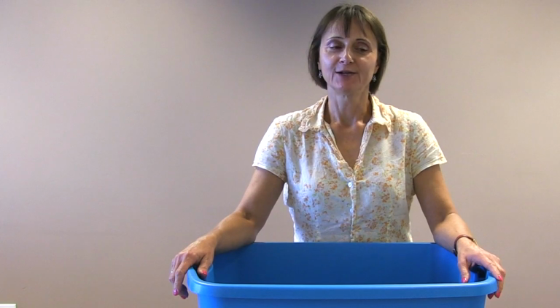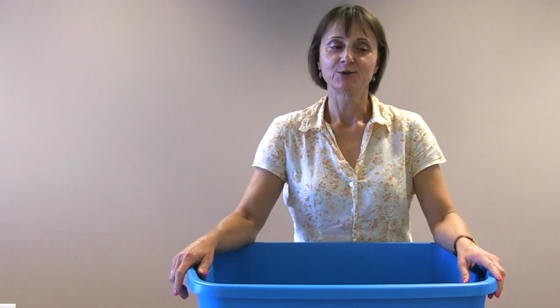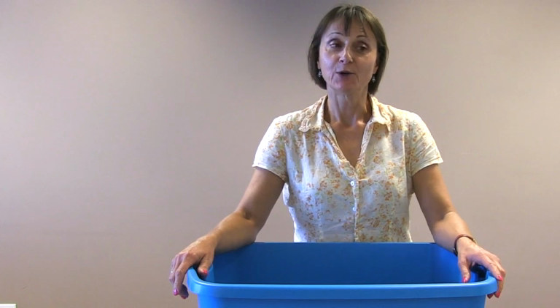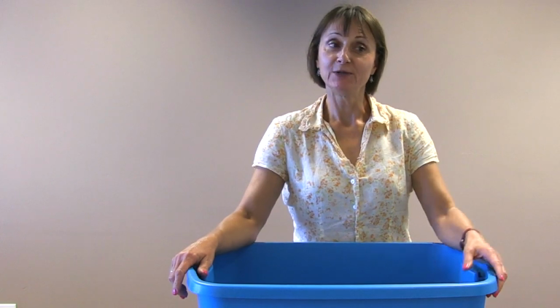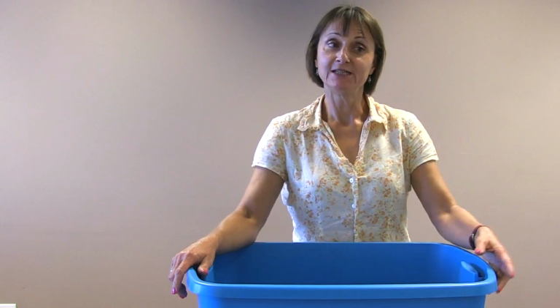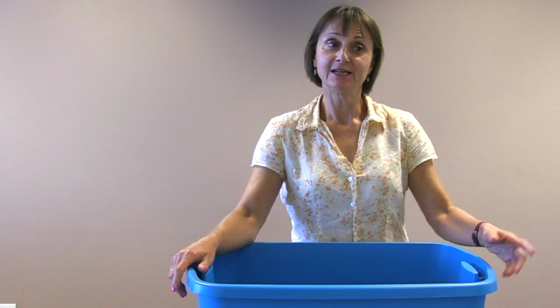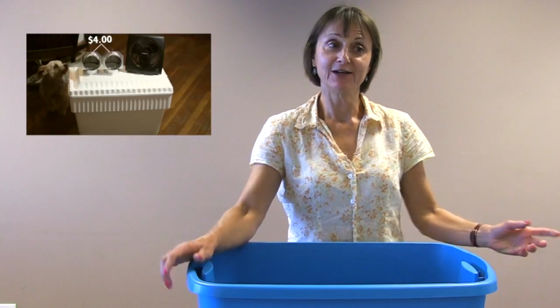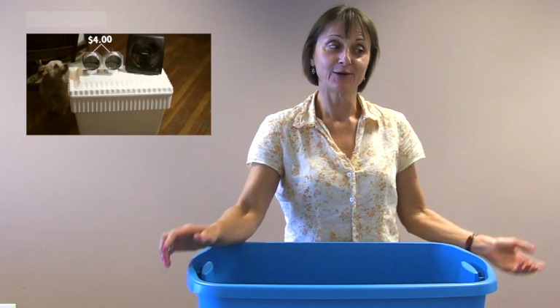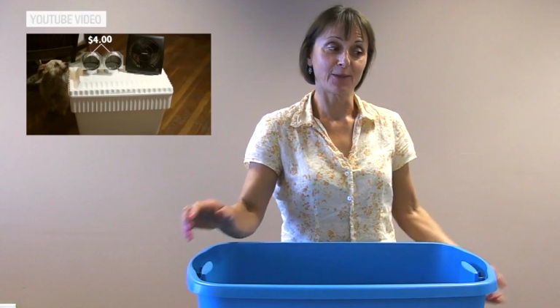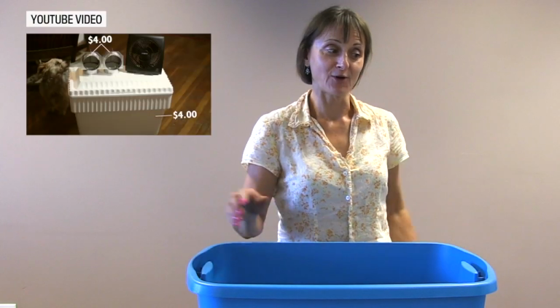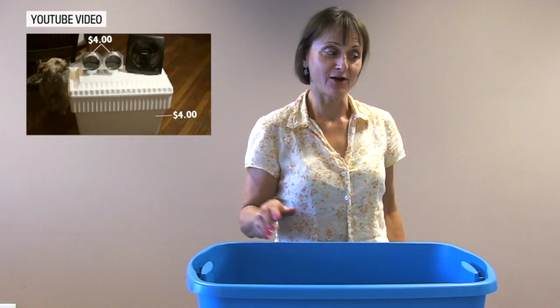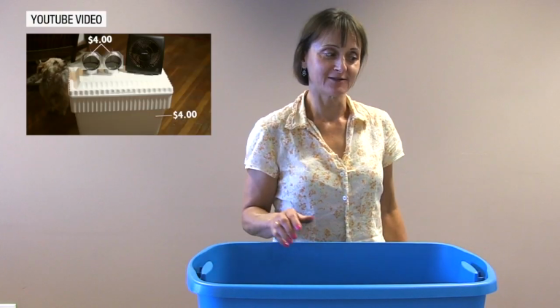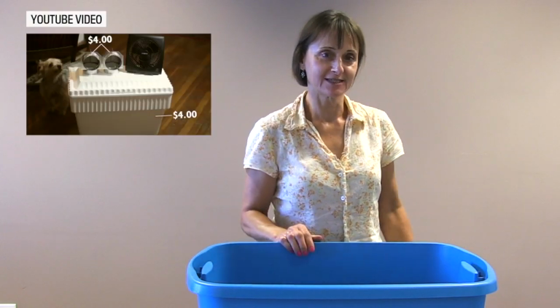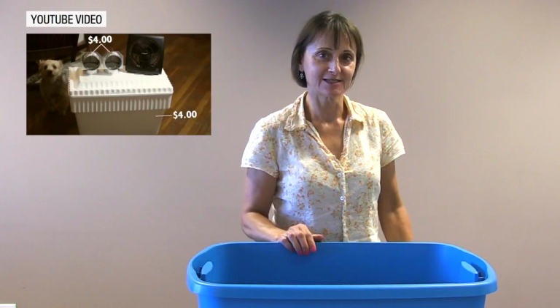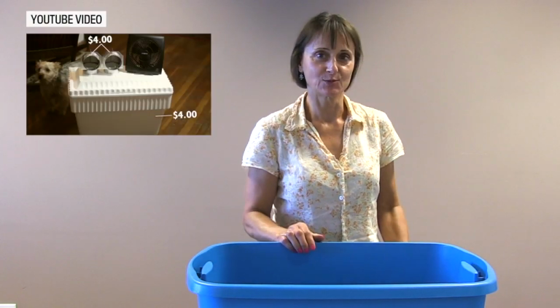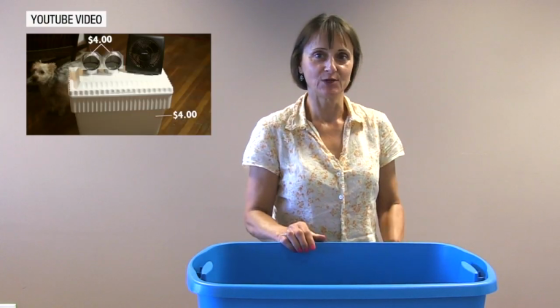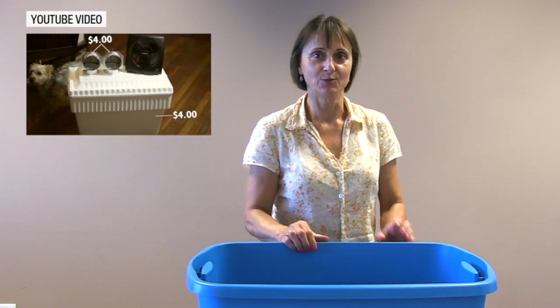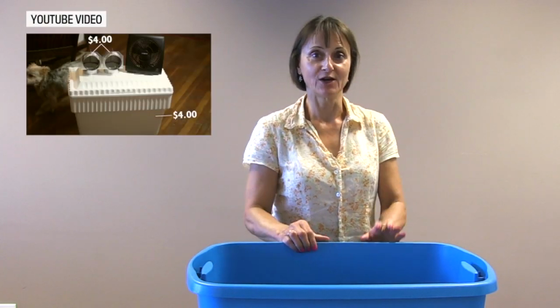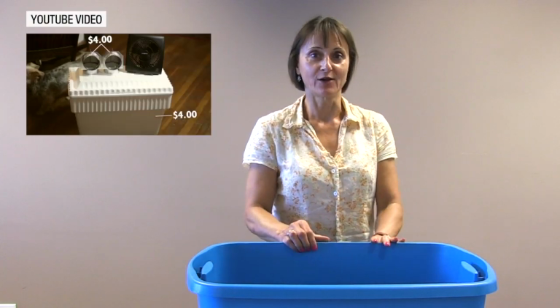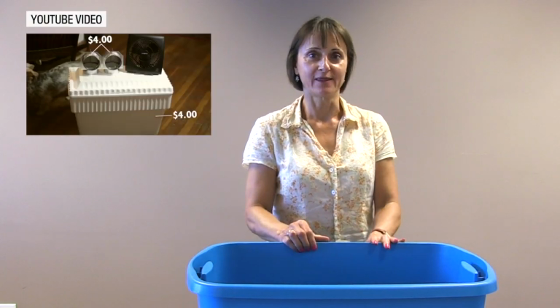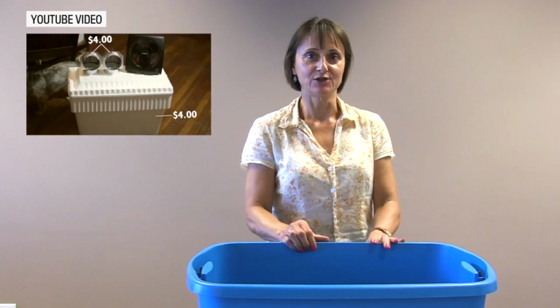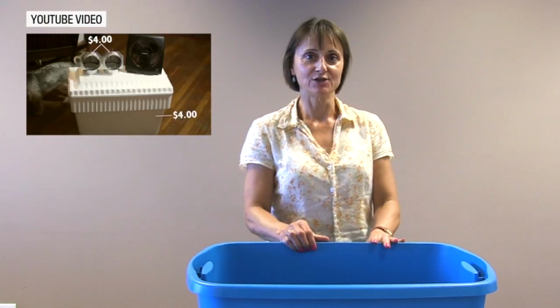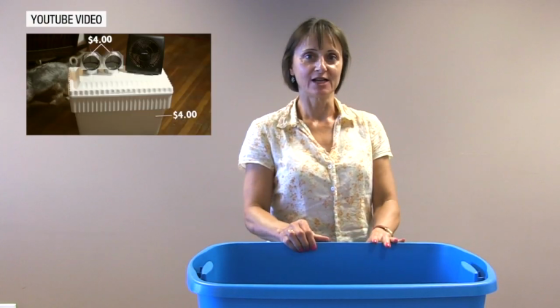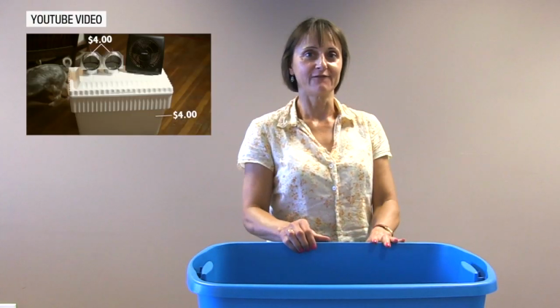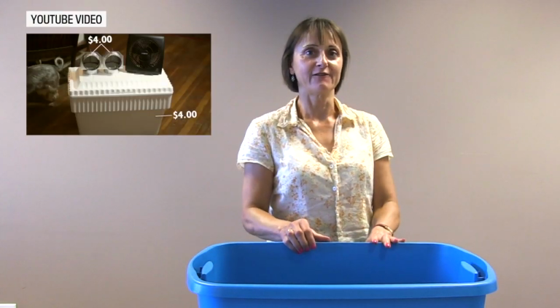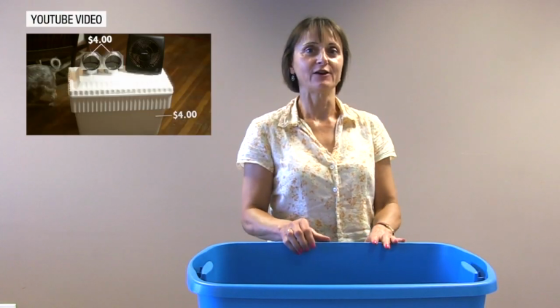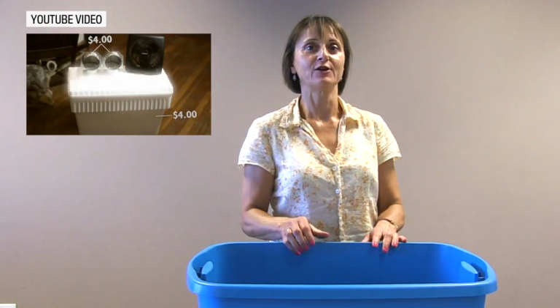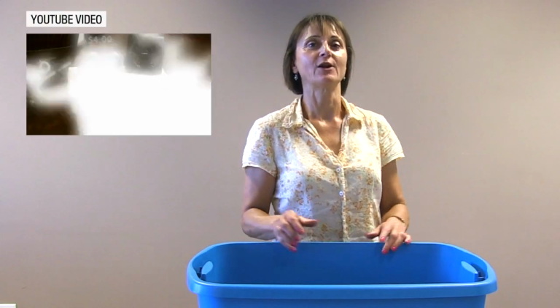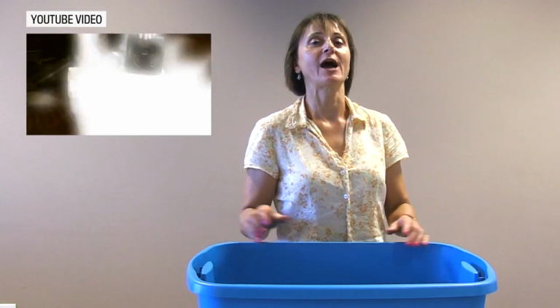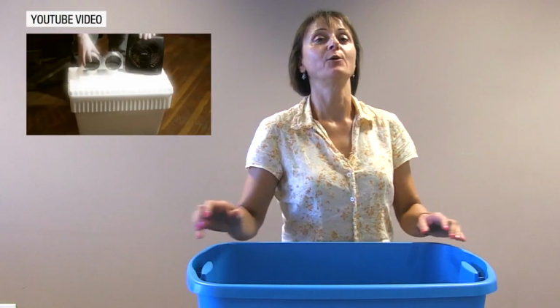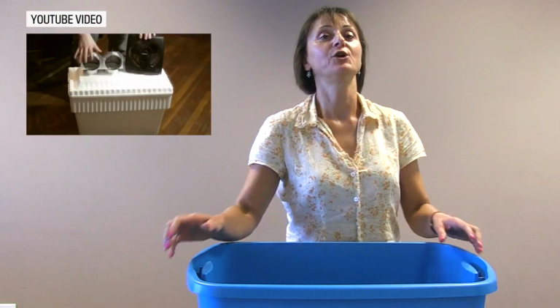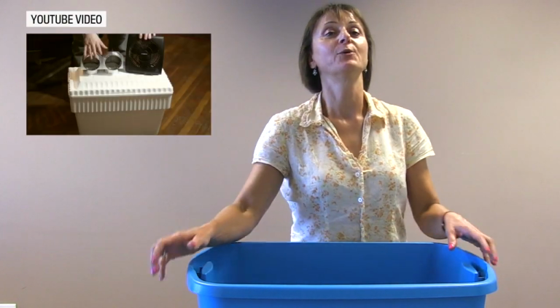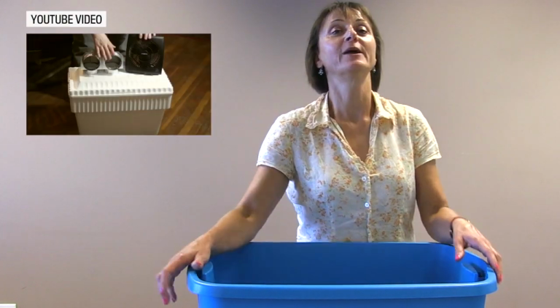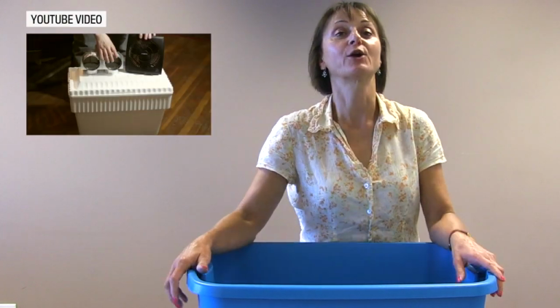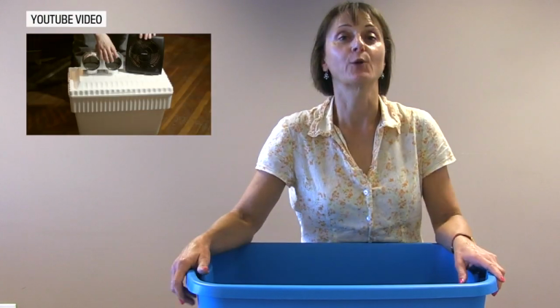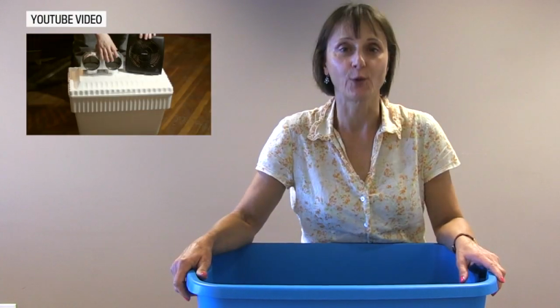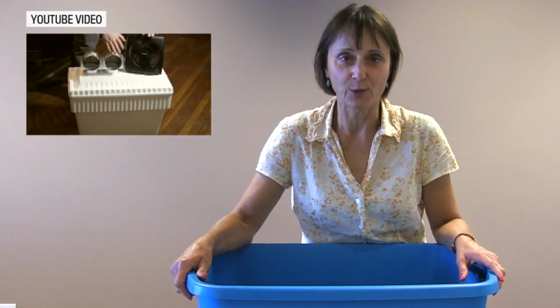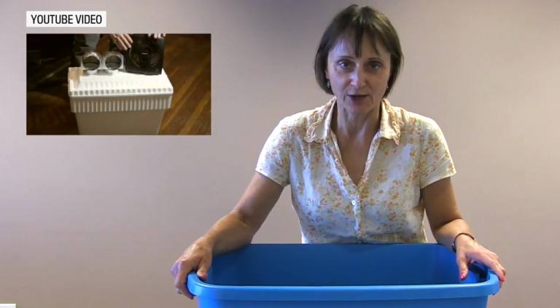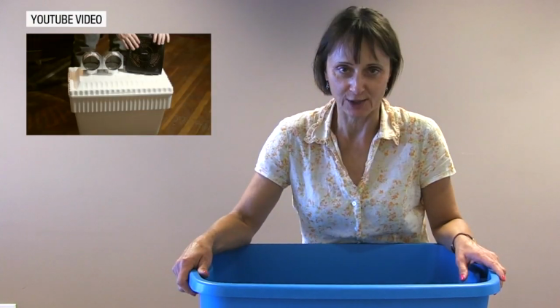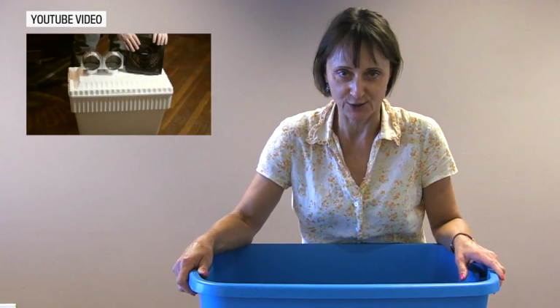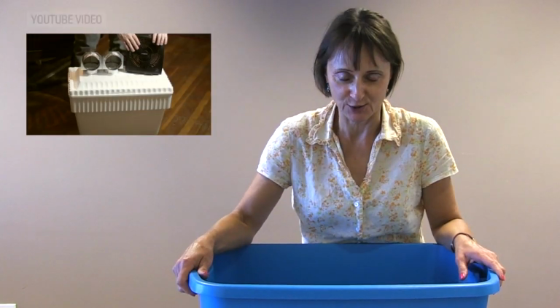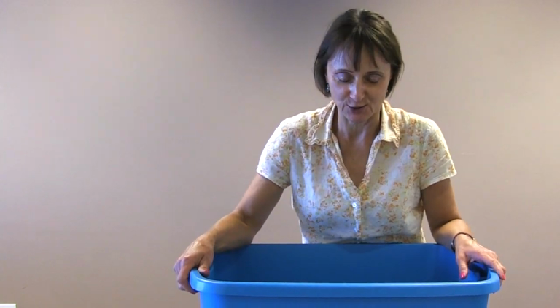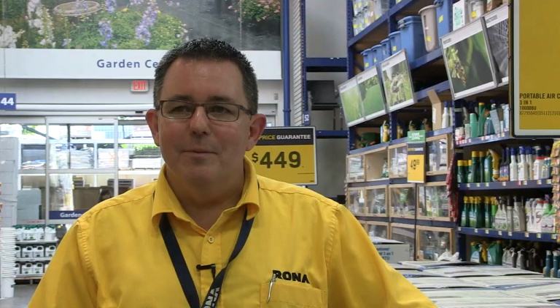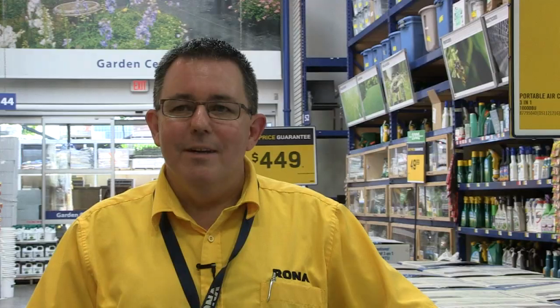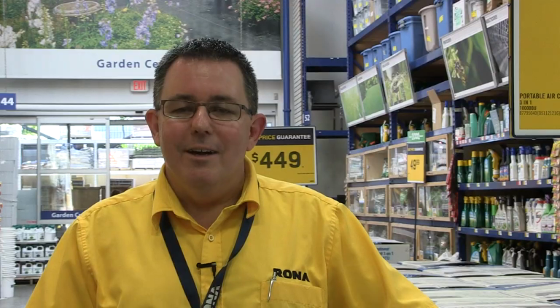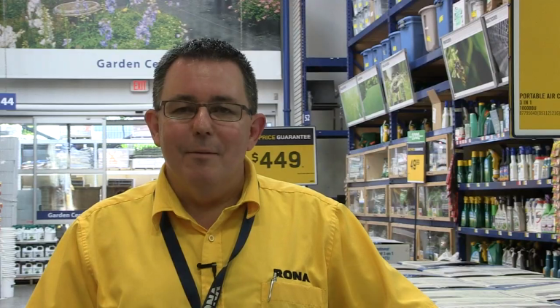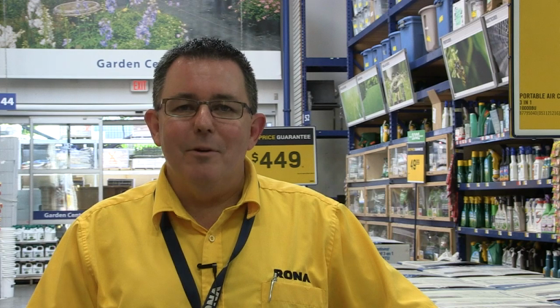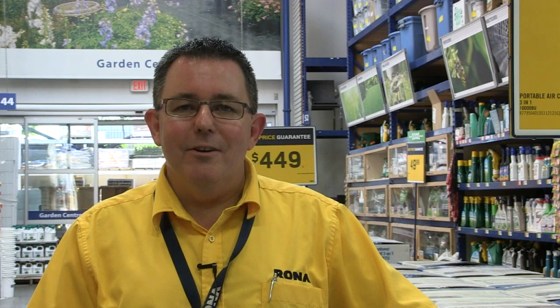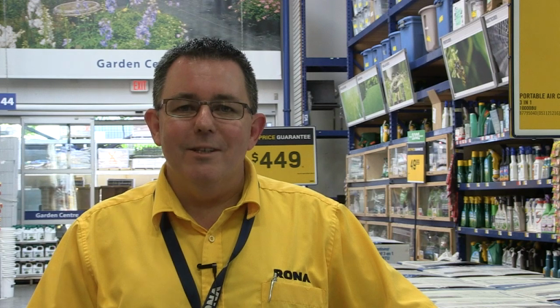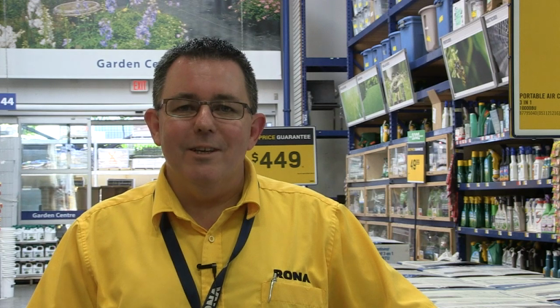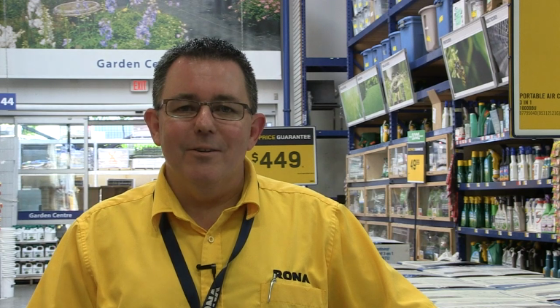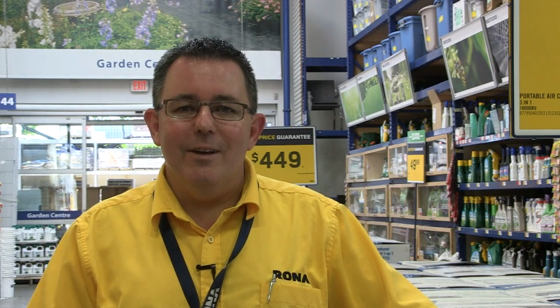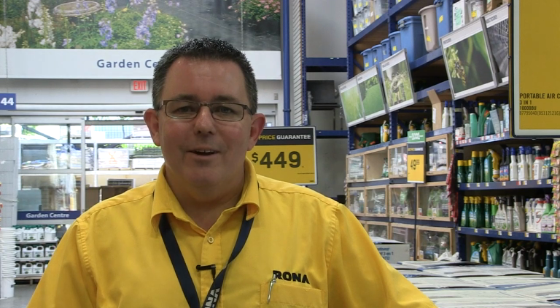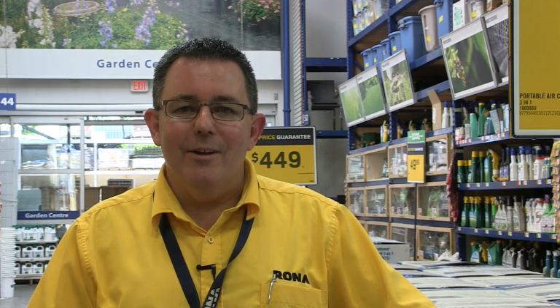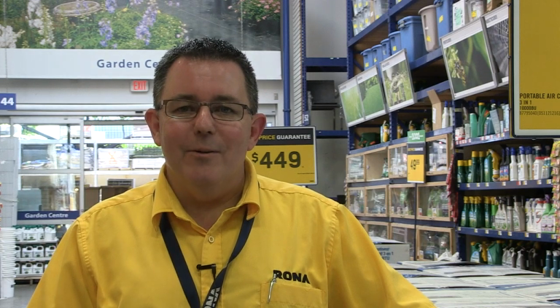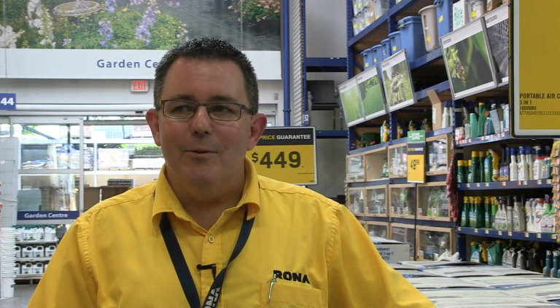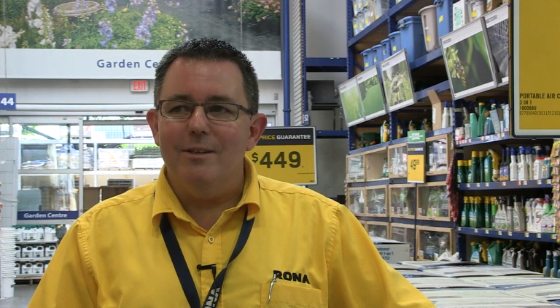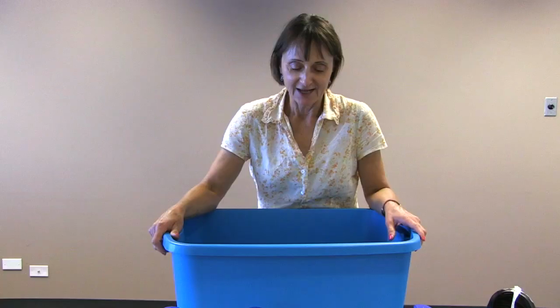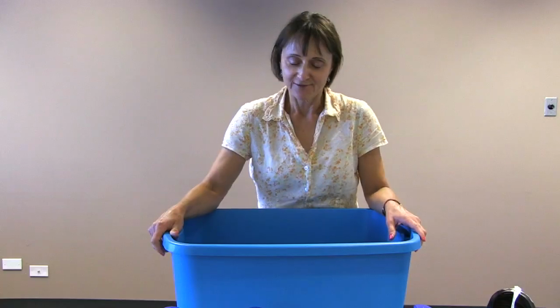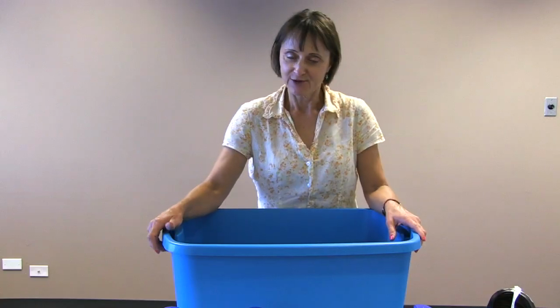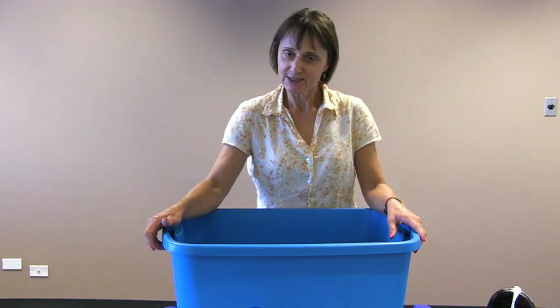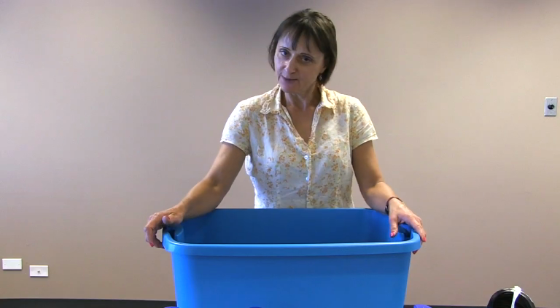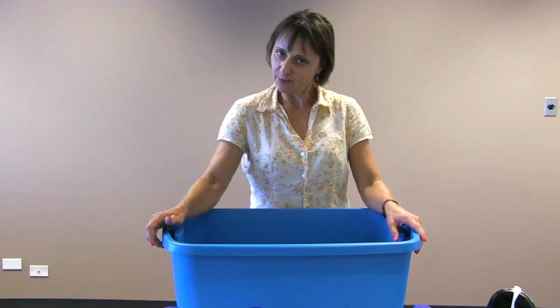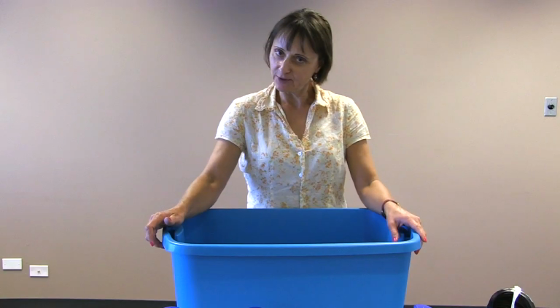Here at The Province, we went on the internet and found out how to make your own air conditioner. I'm curious how that works. Very simple.